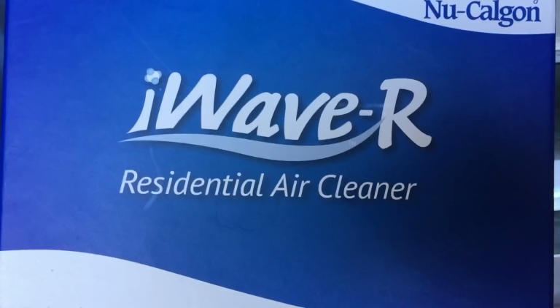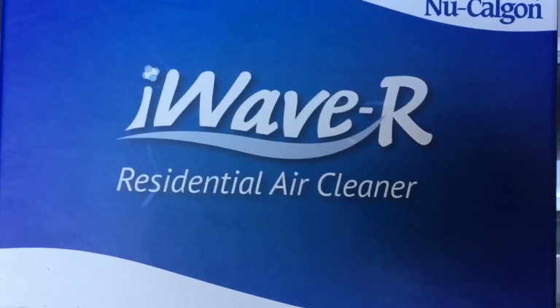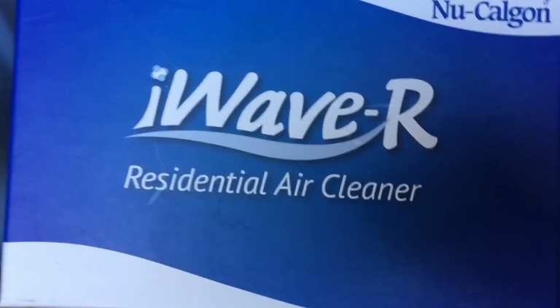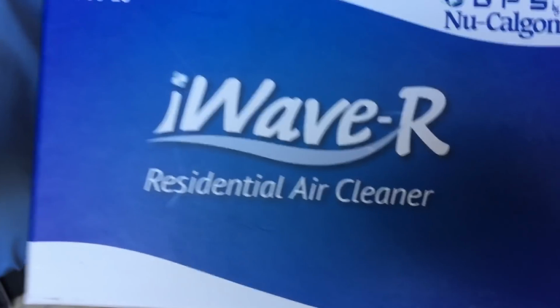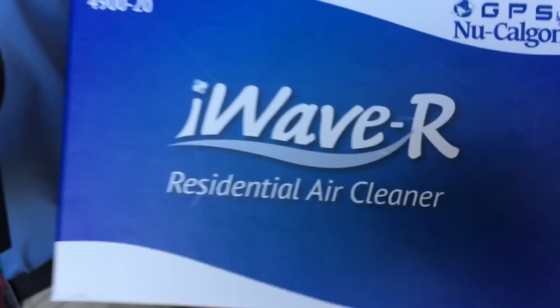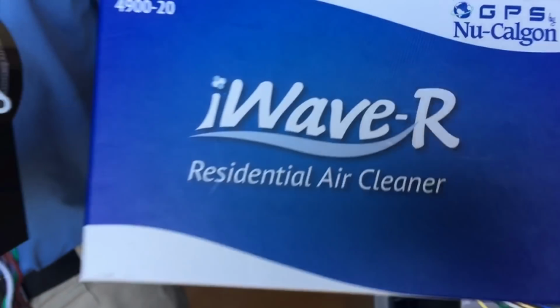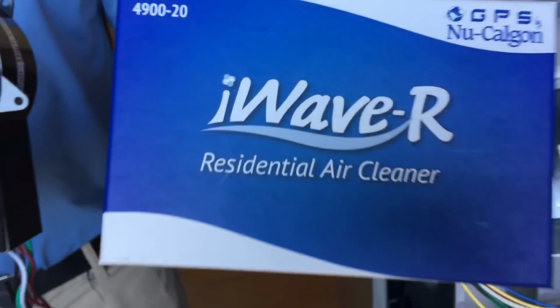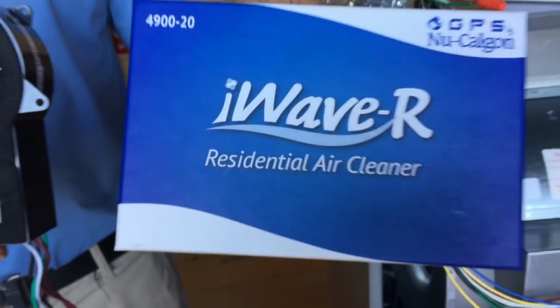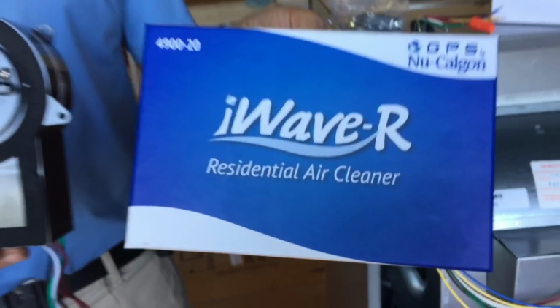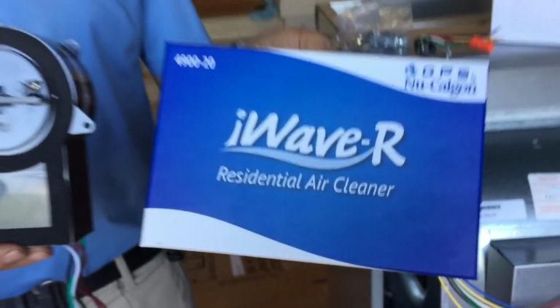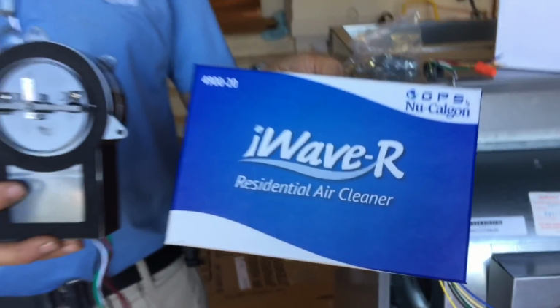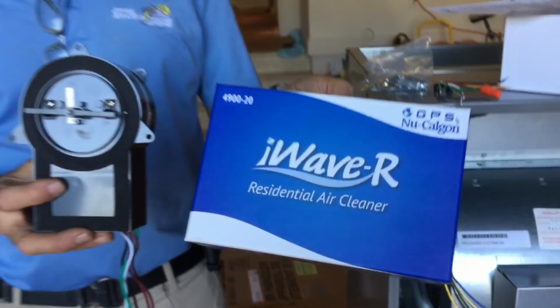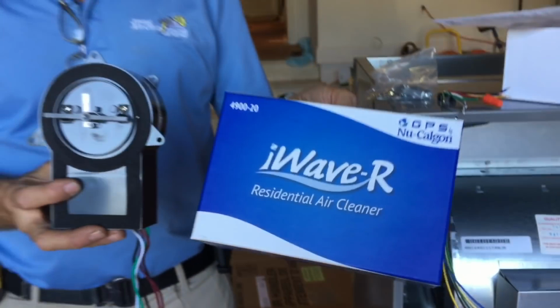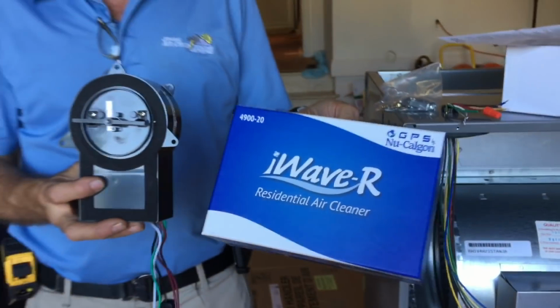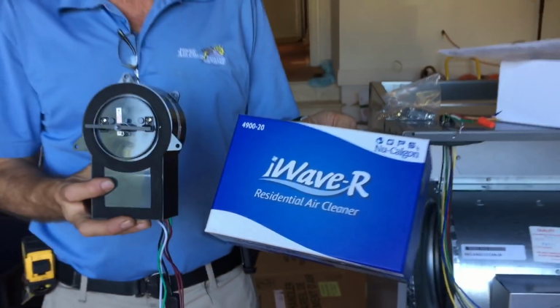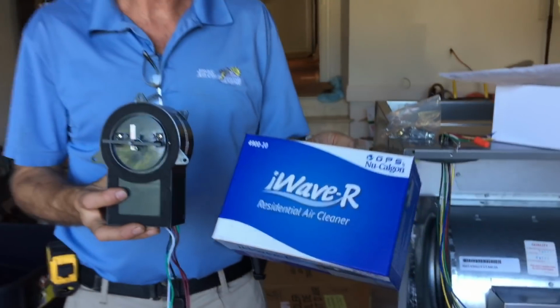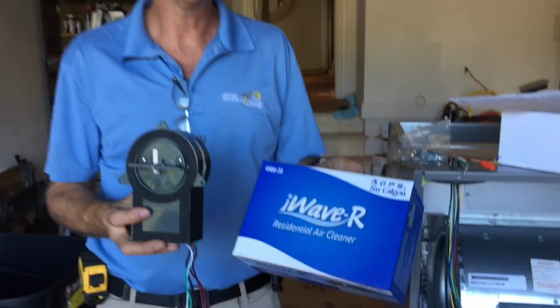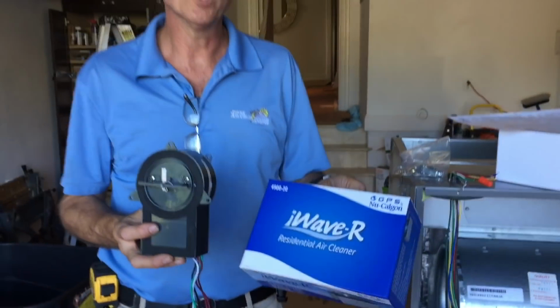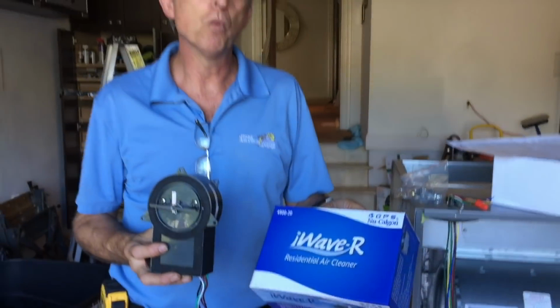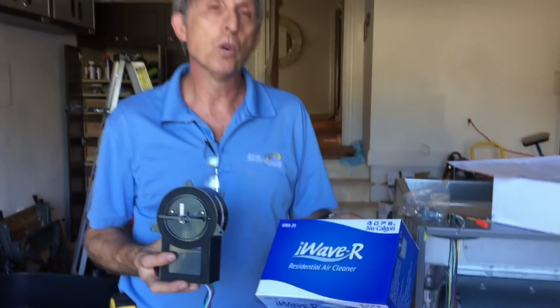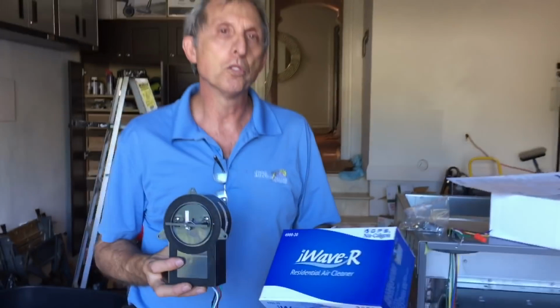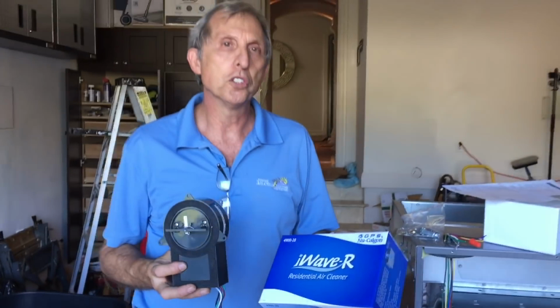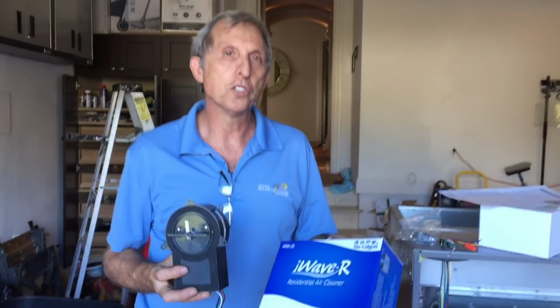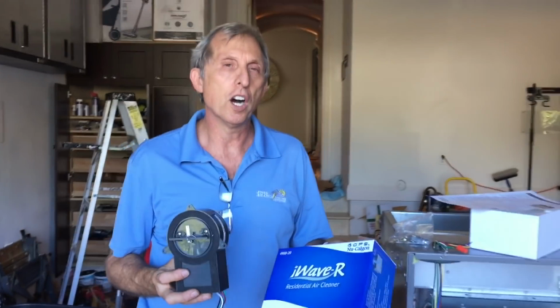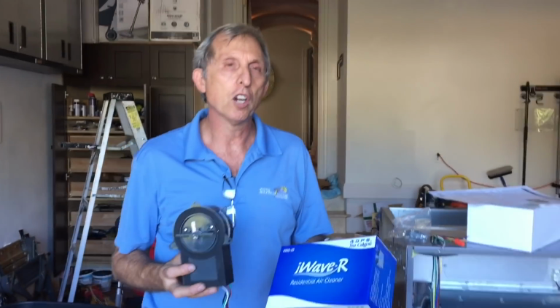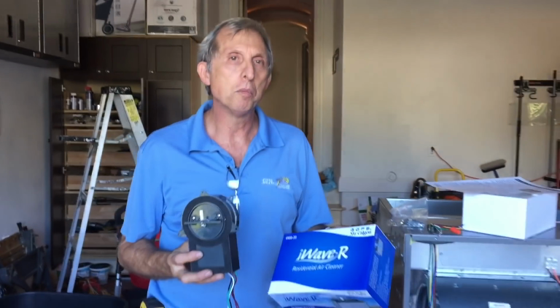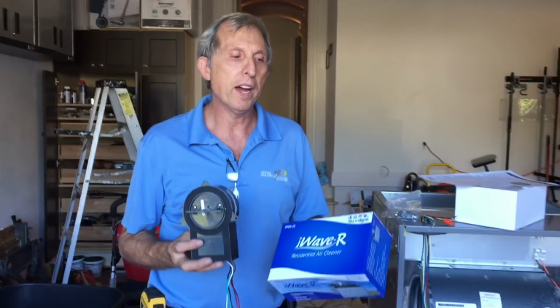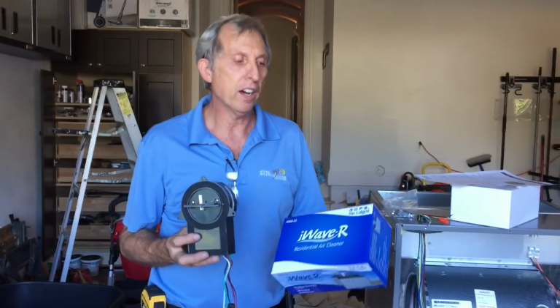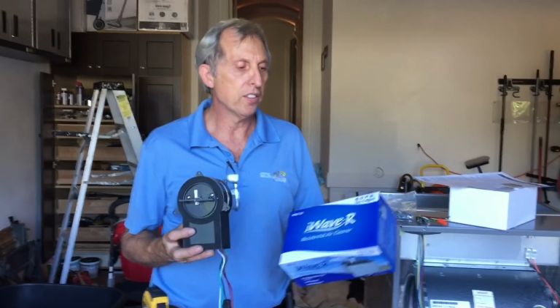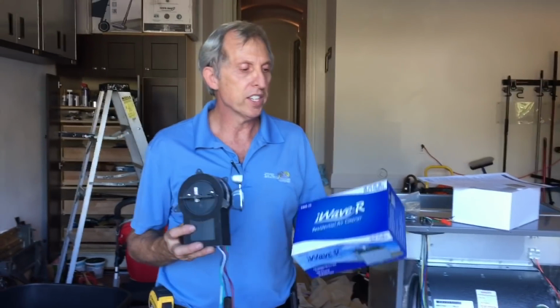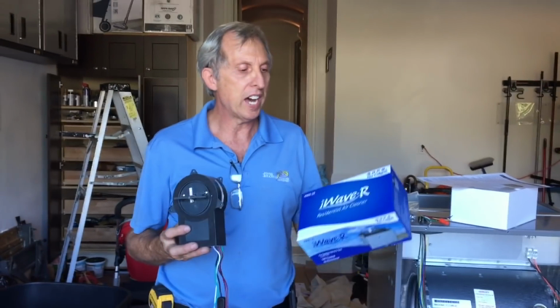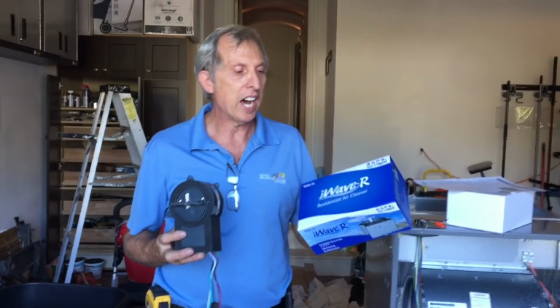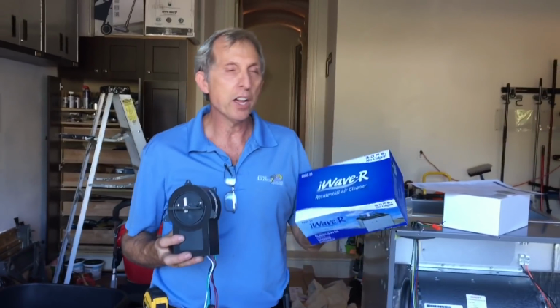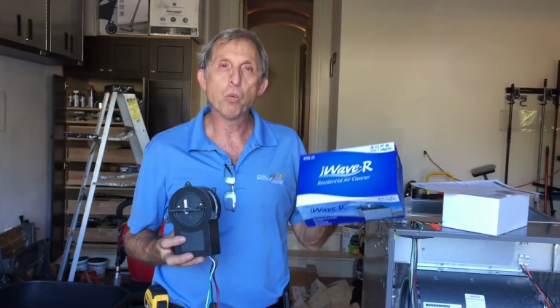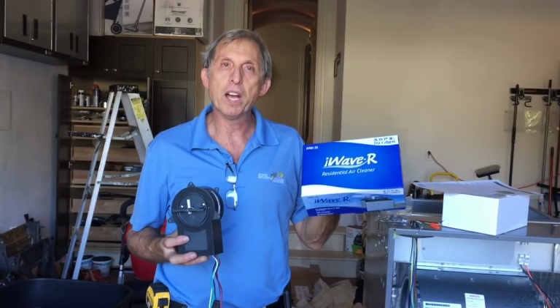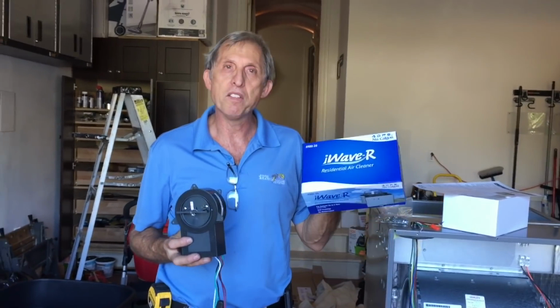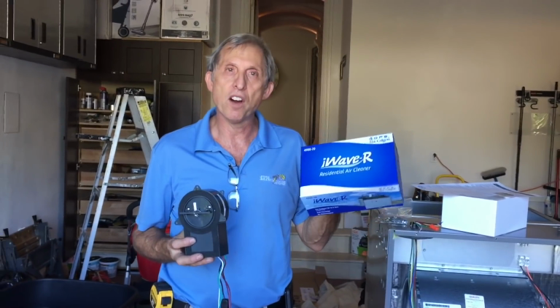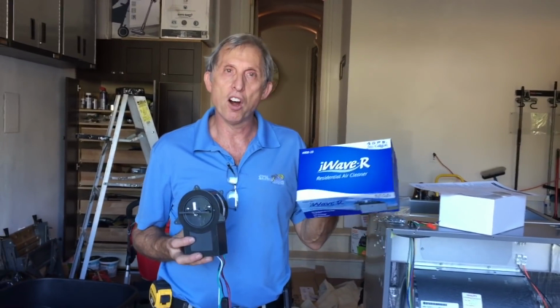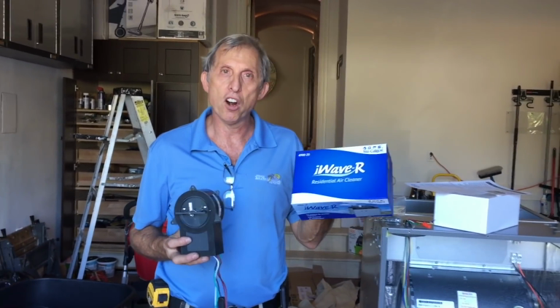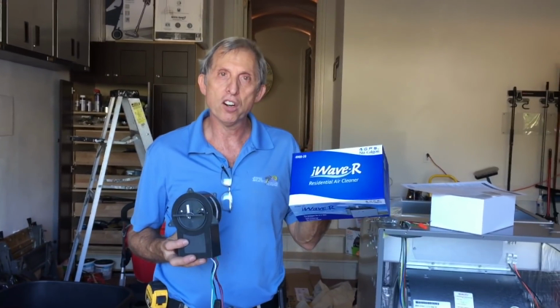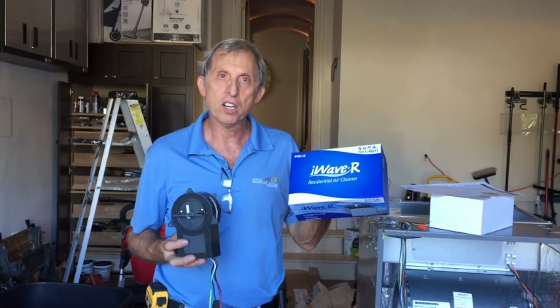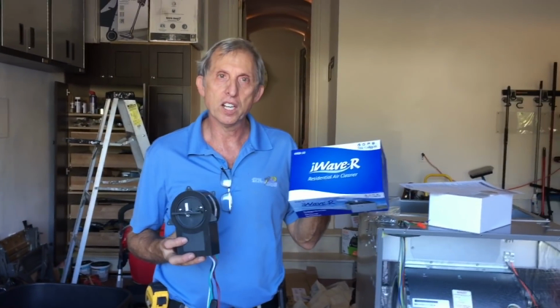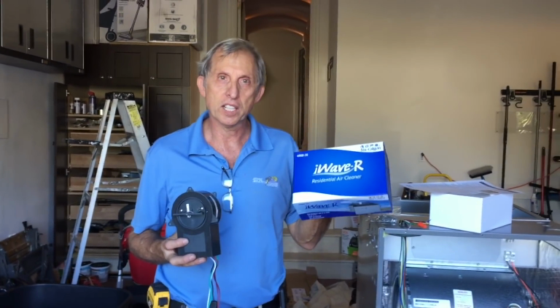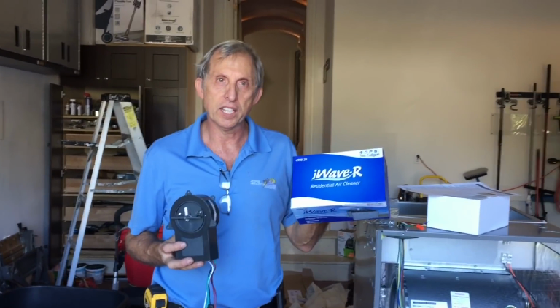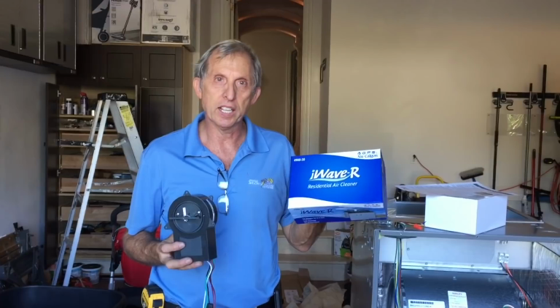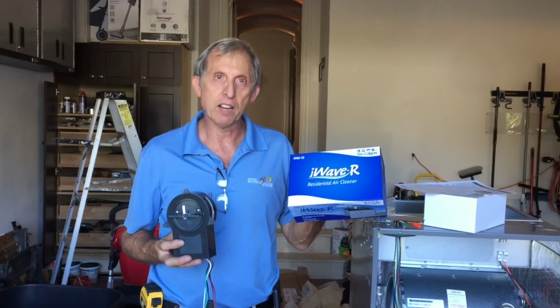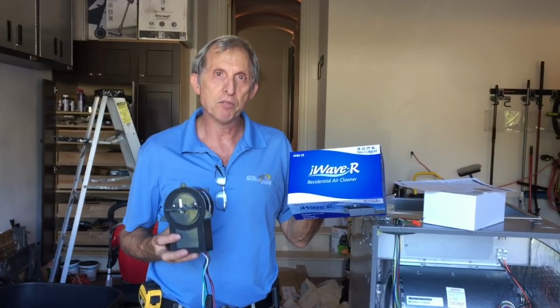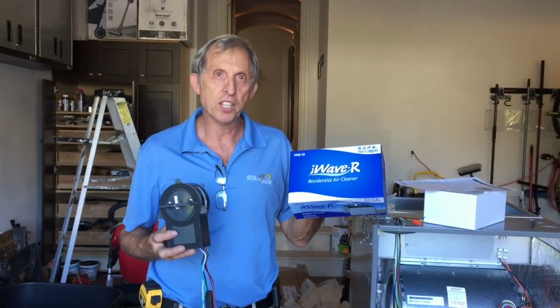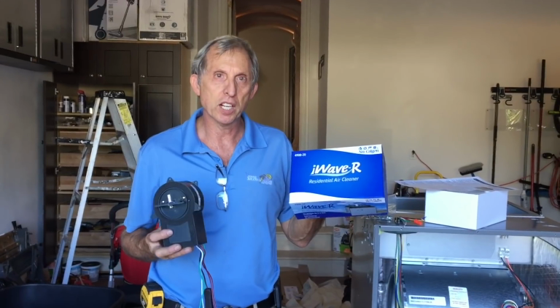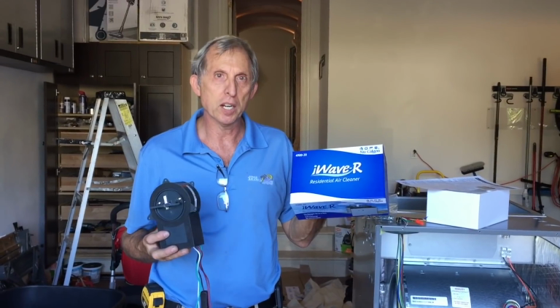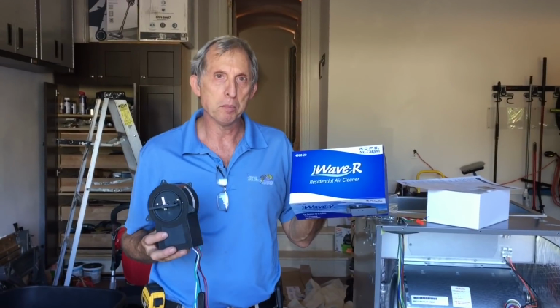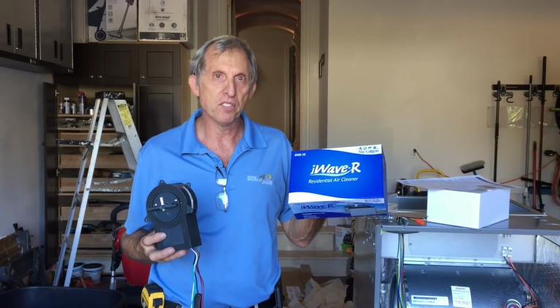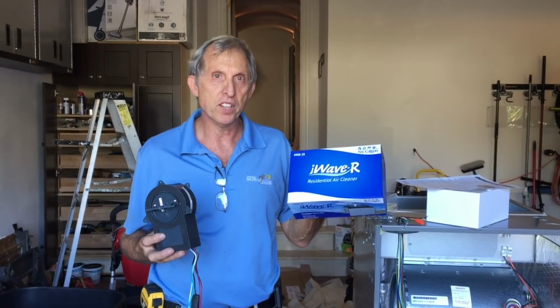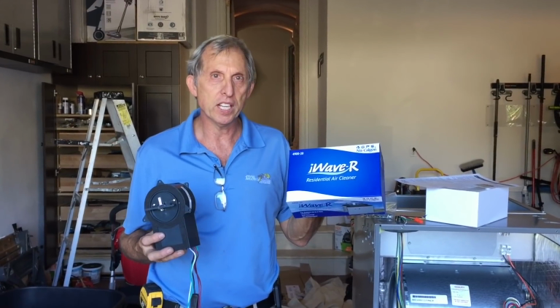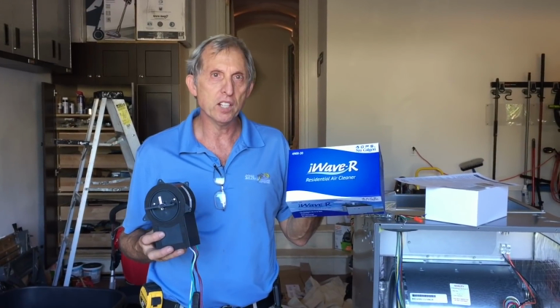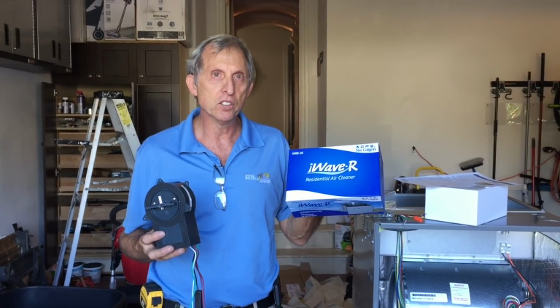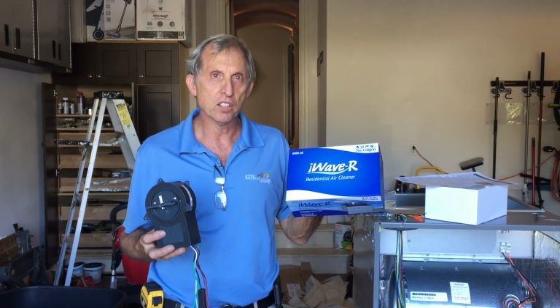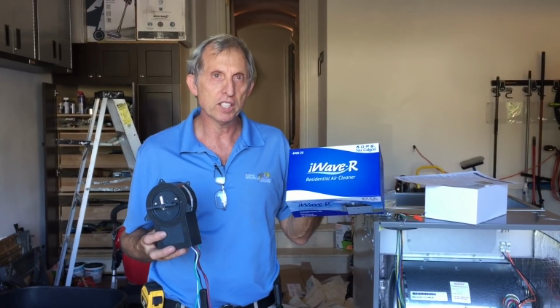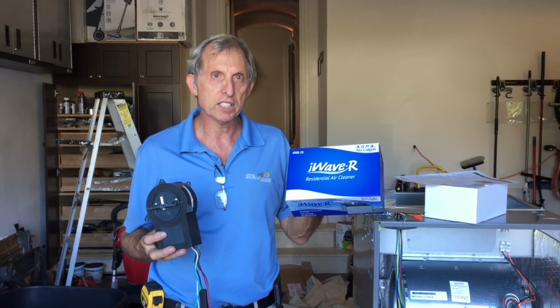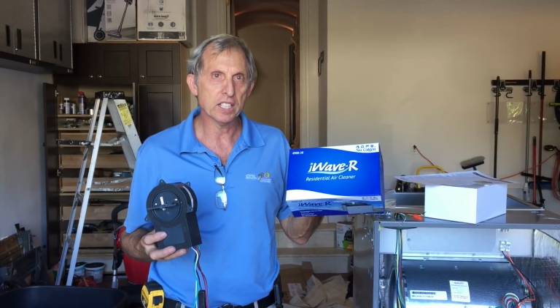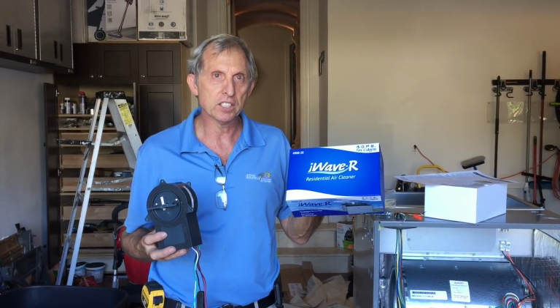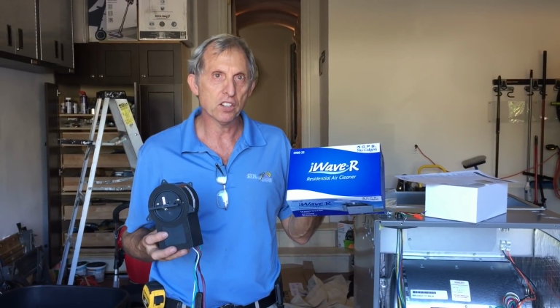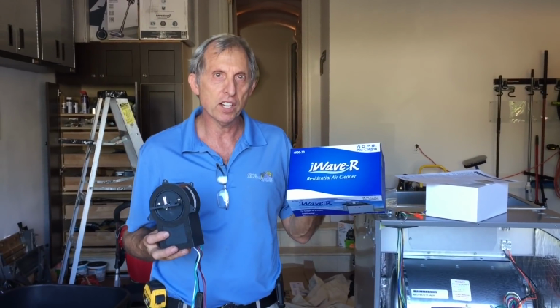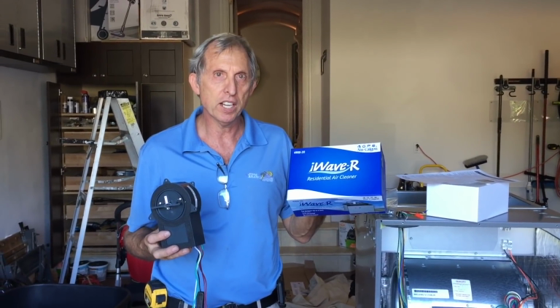Okay folks, today I want to talk about the iWave R. I've done a couple of videos on these things already.